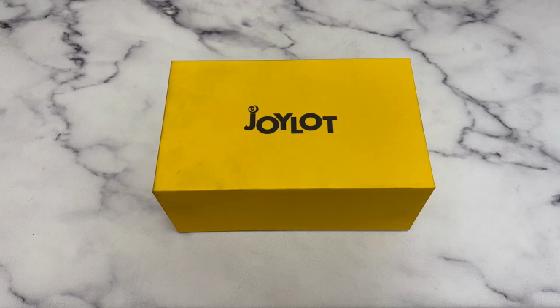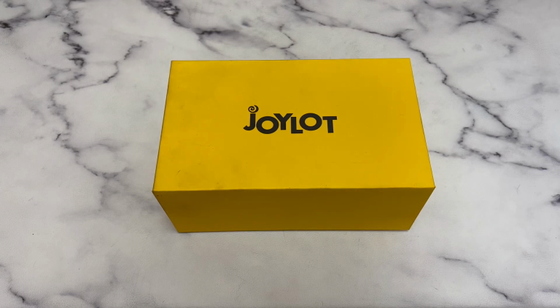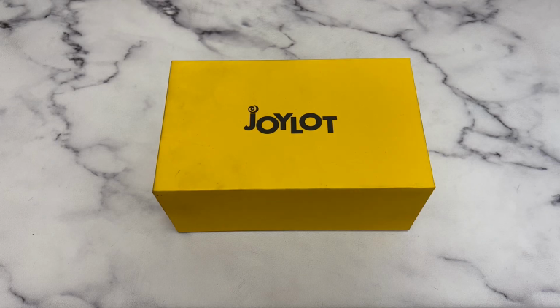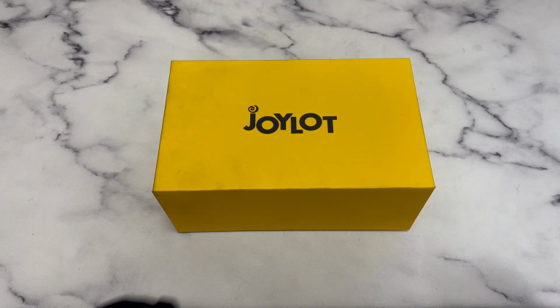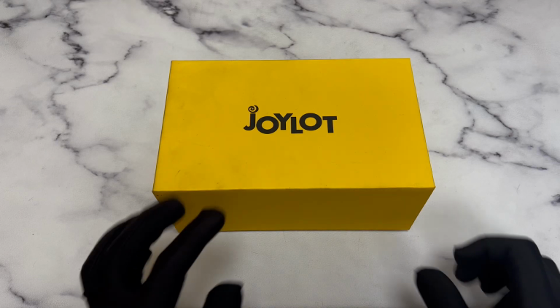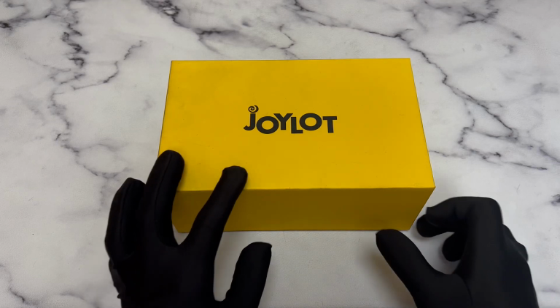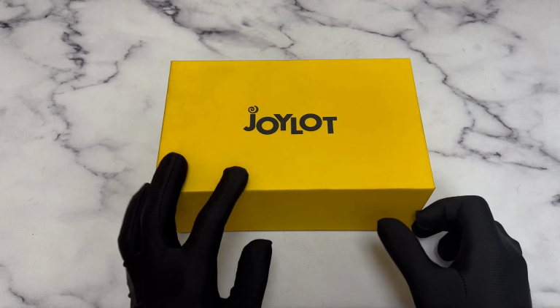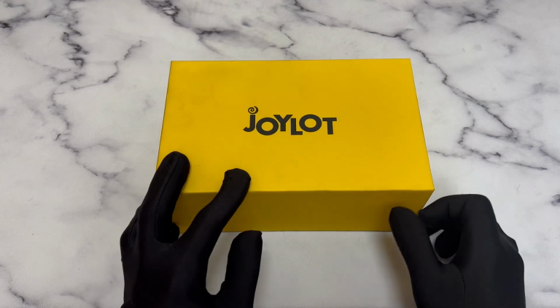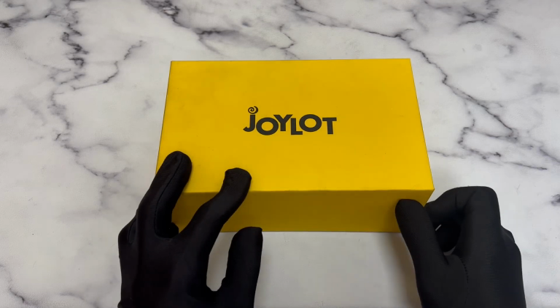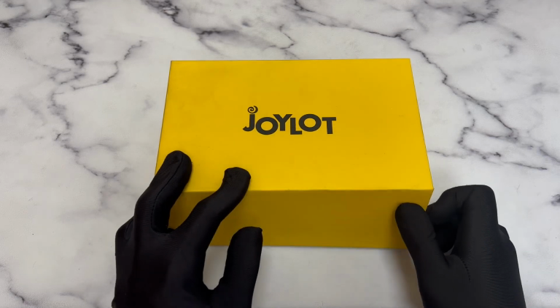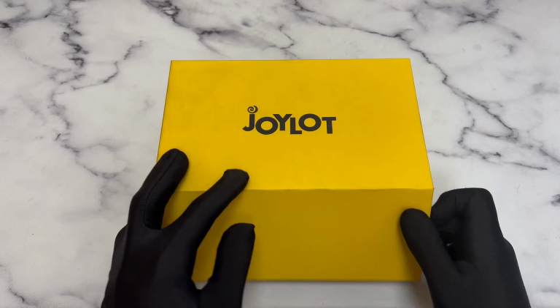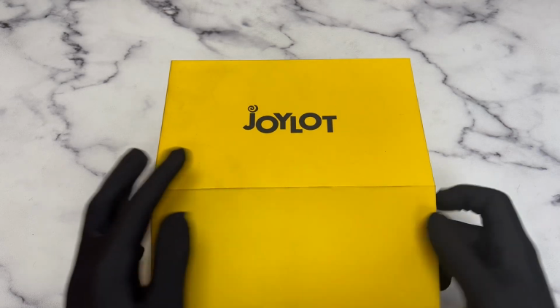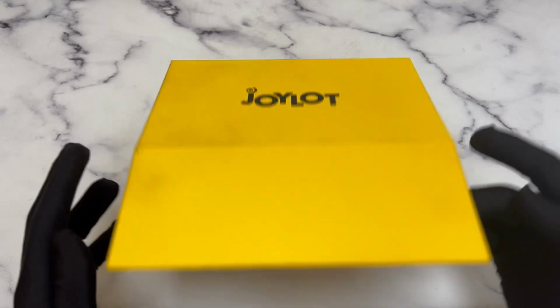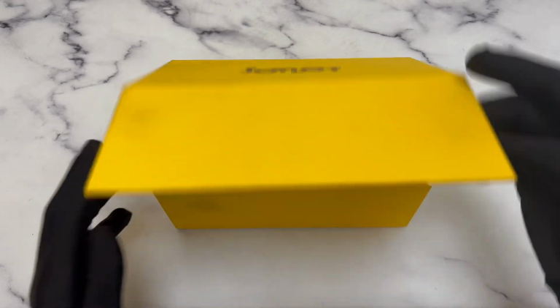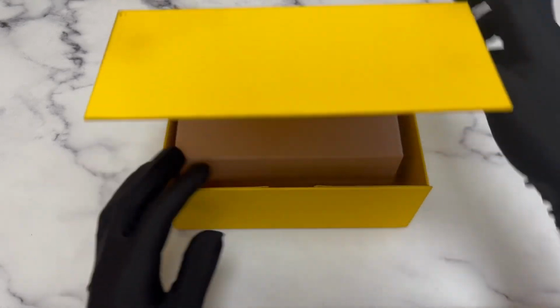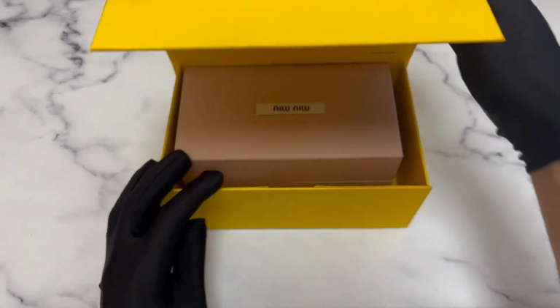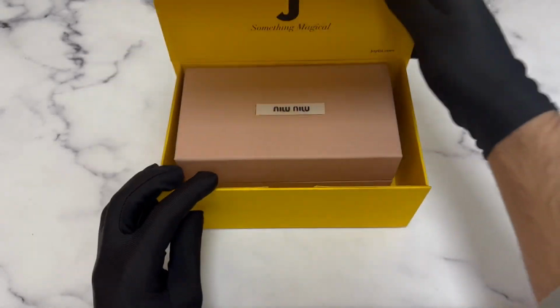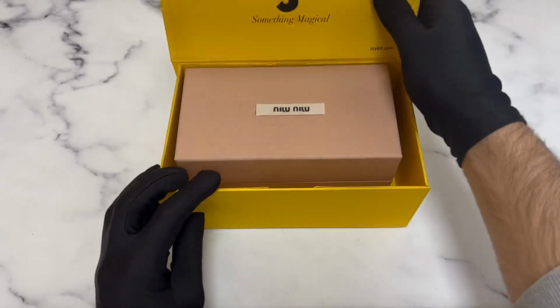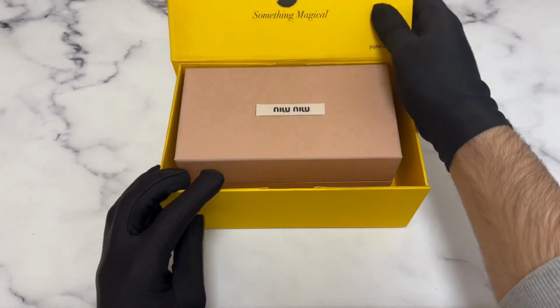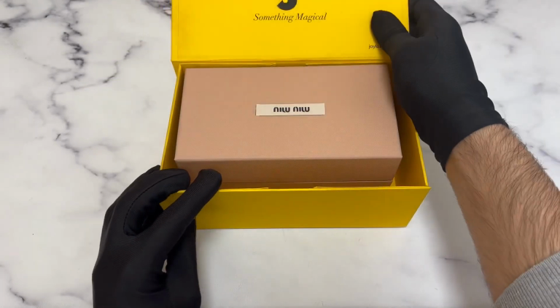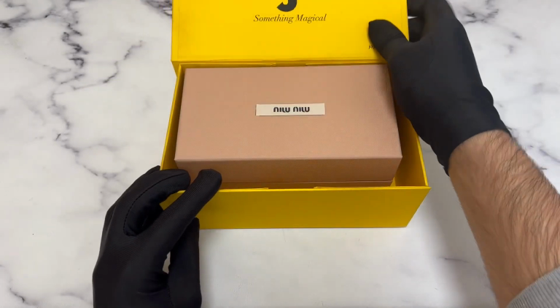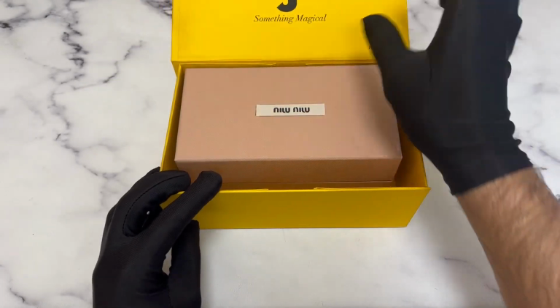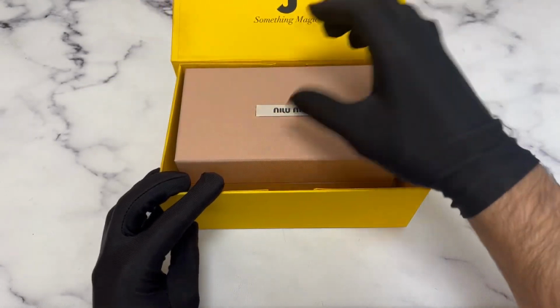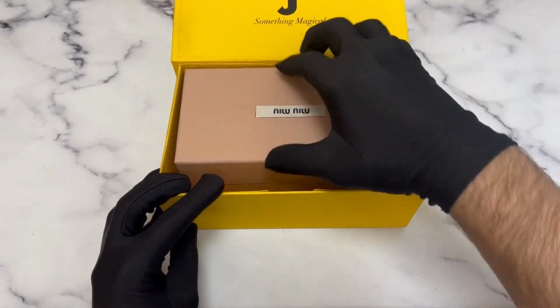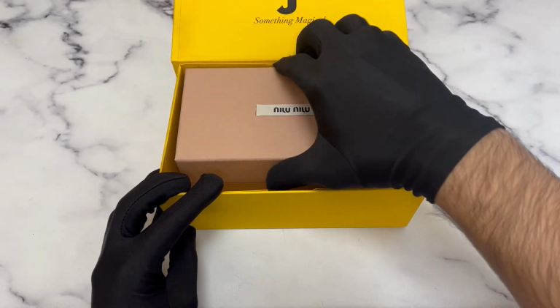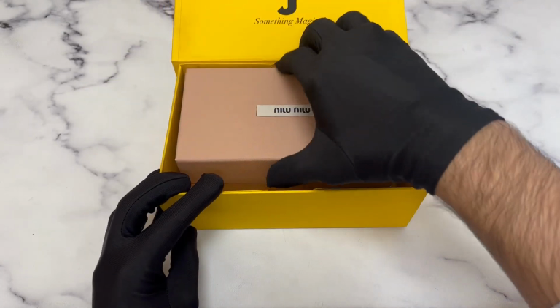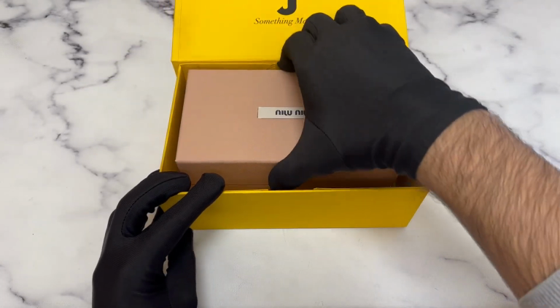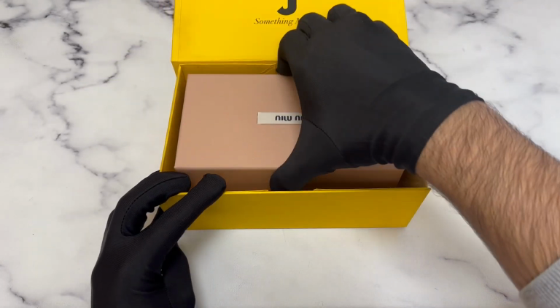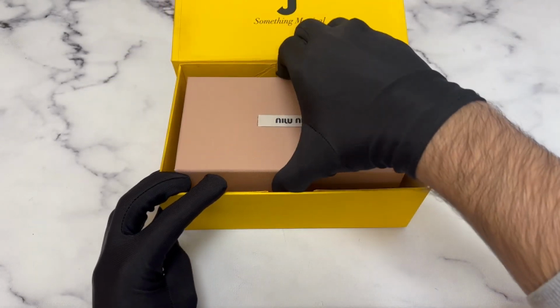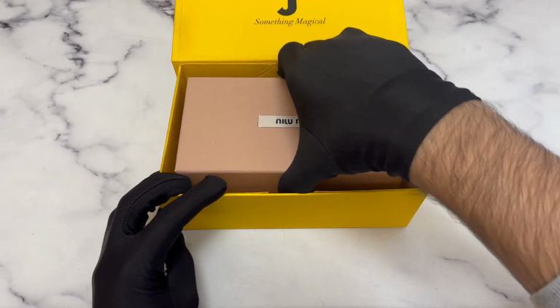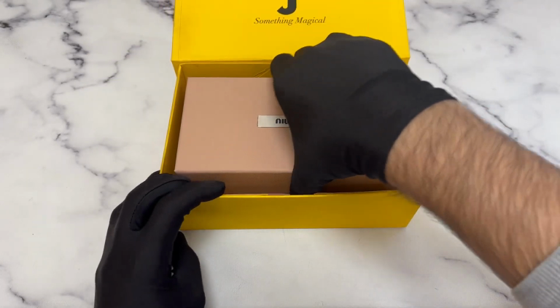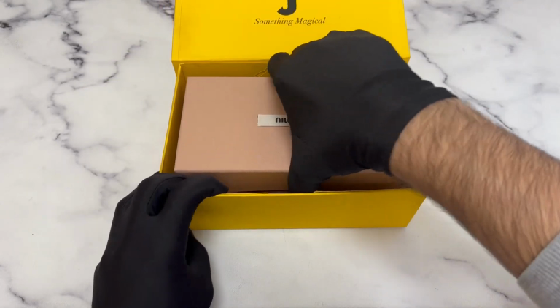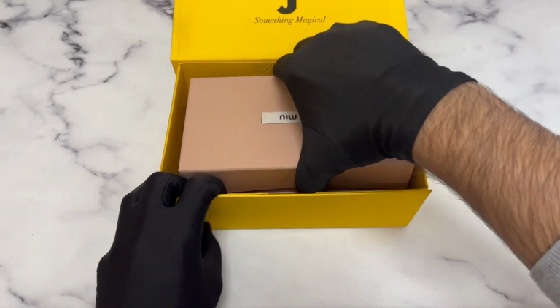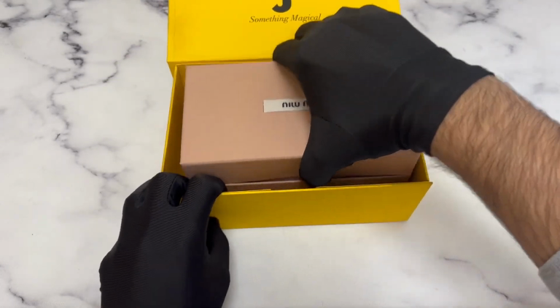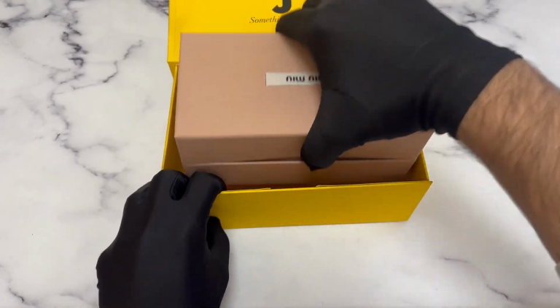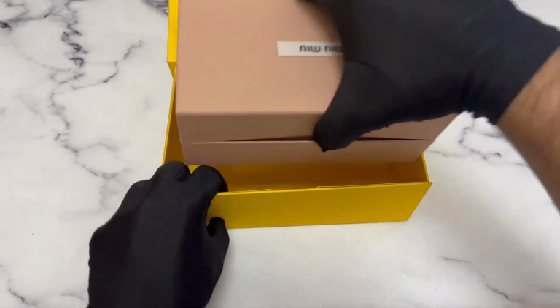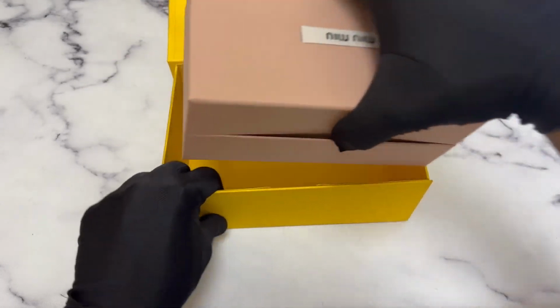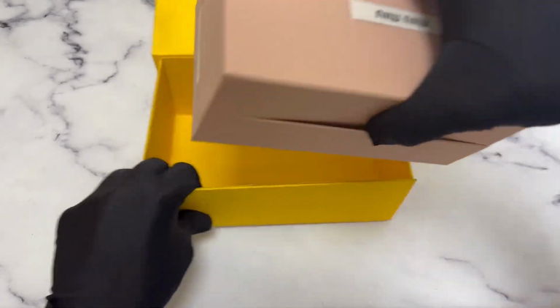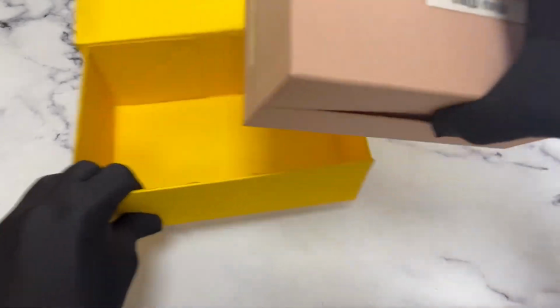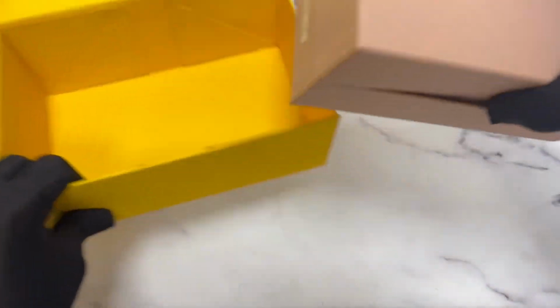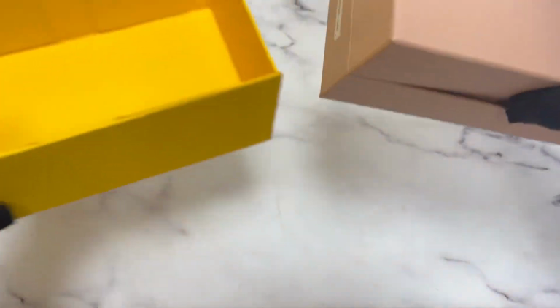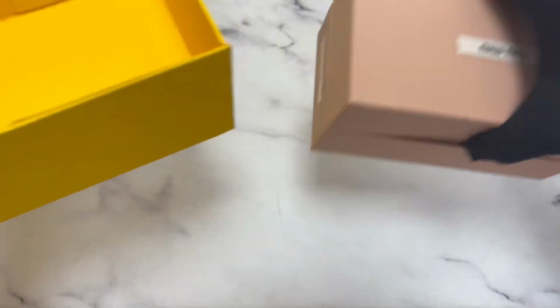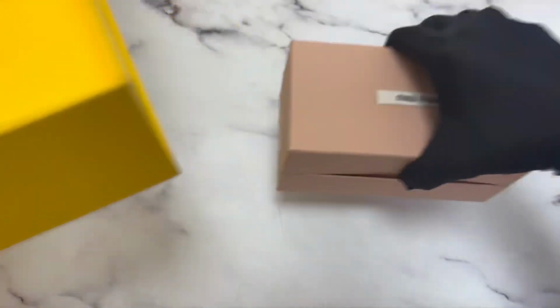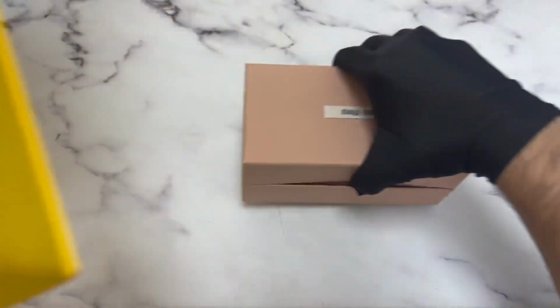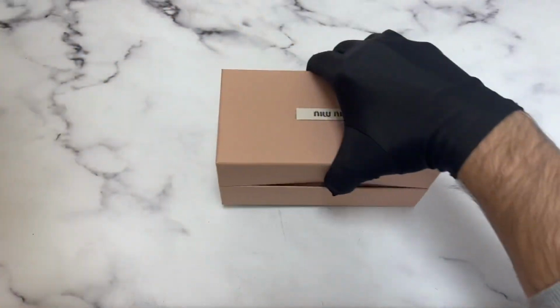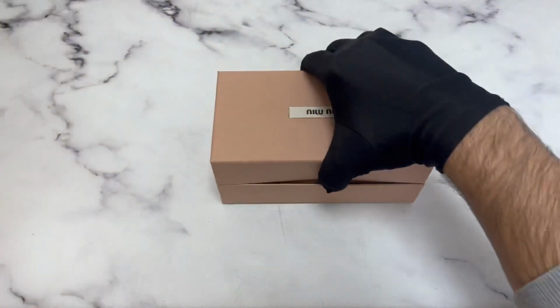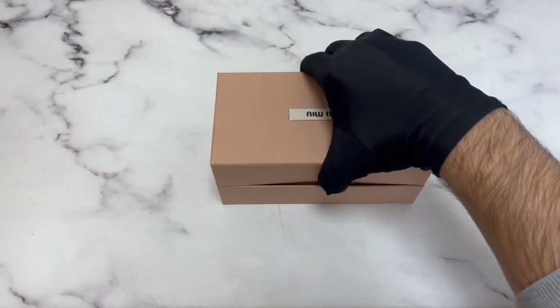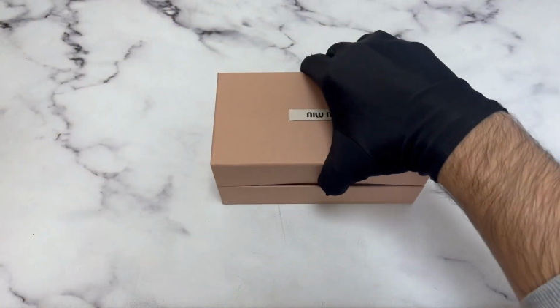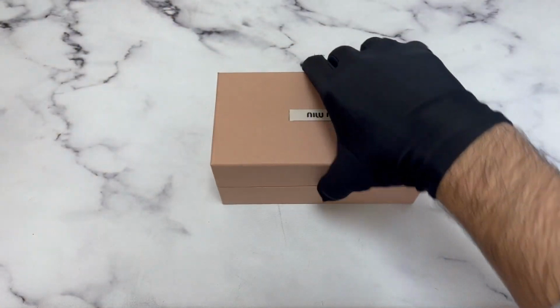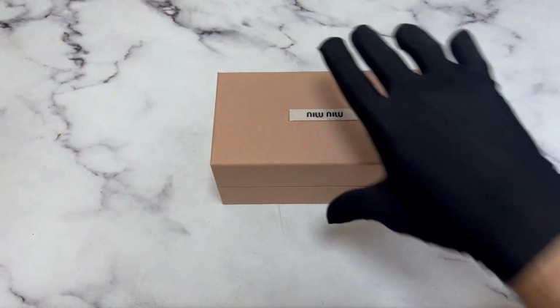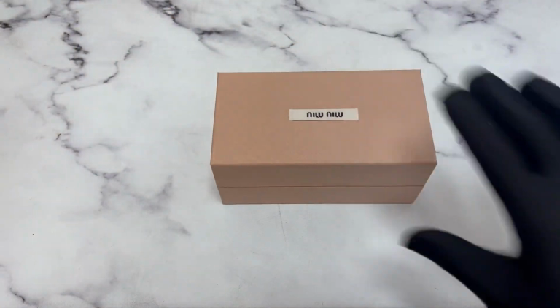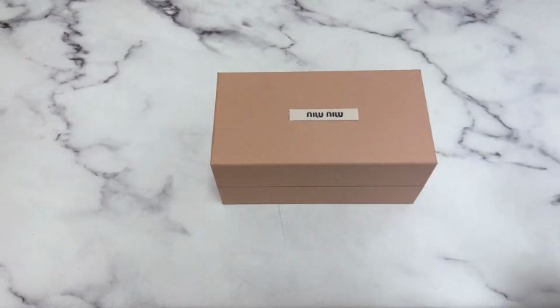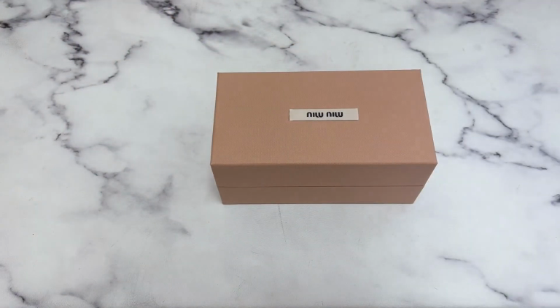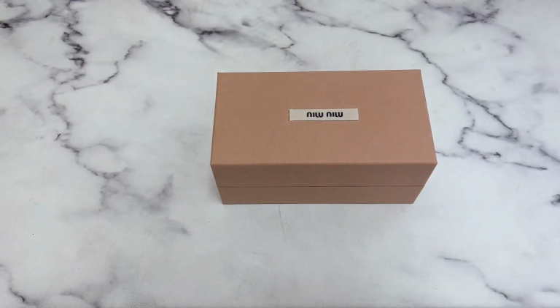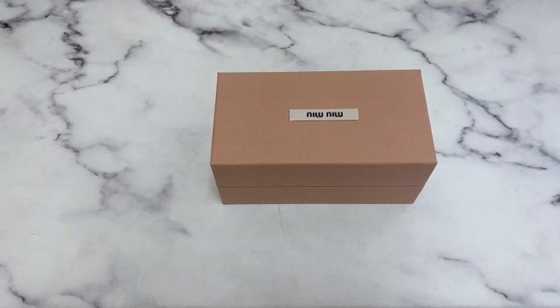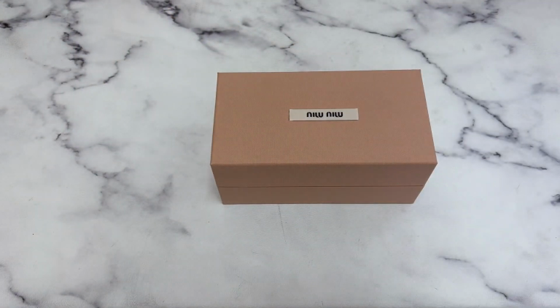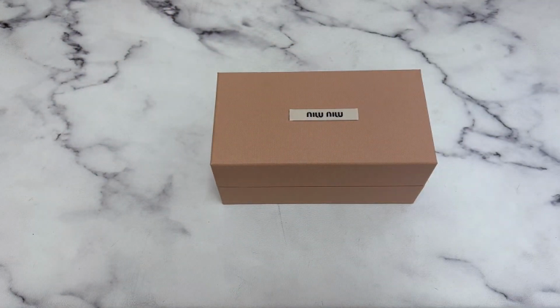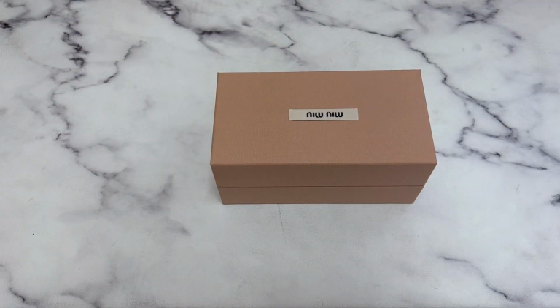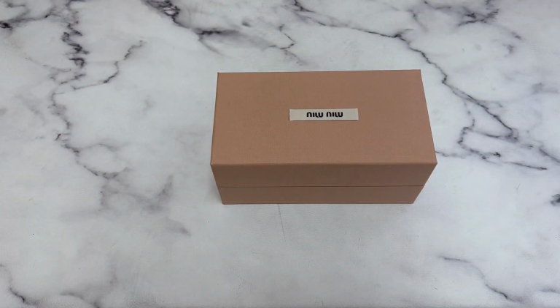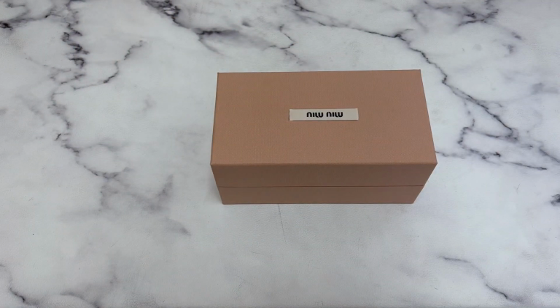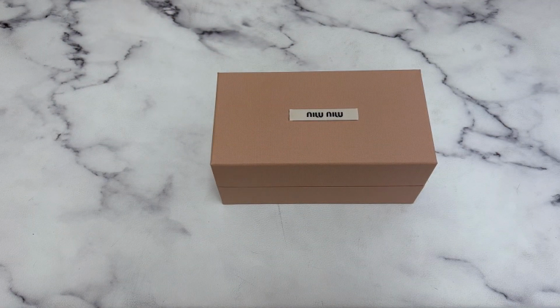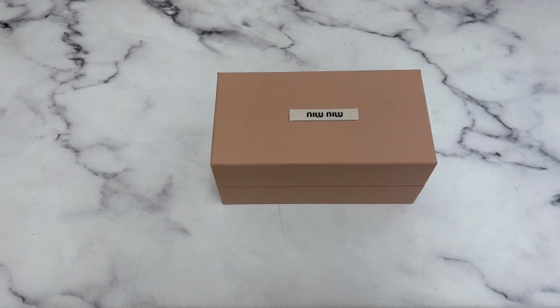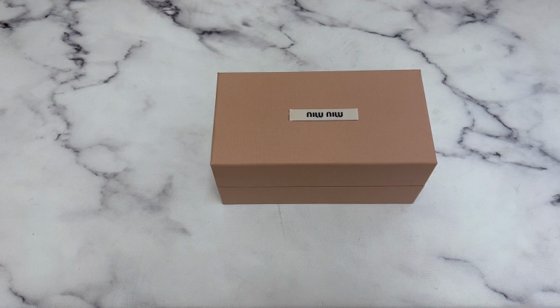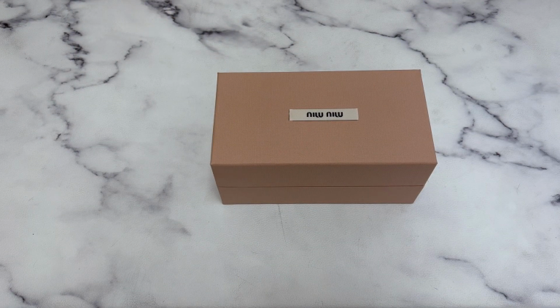Hello everyone, greetings from Jolot.com. Today I'll be unboxing Miyu Miyu Sunglasses model SMU58T.